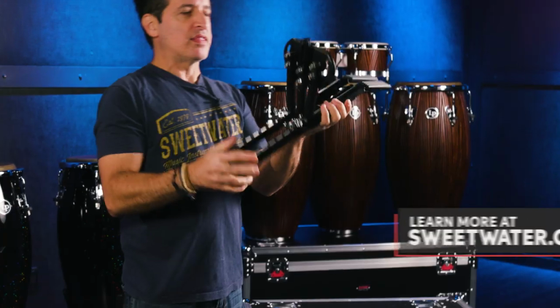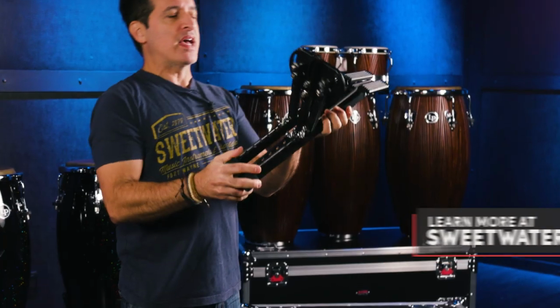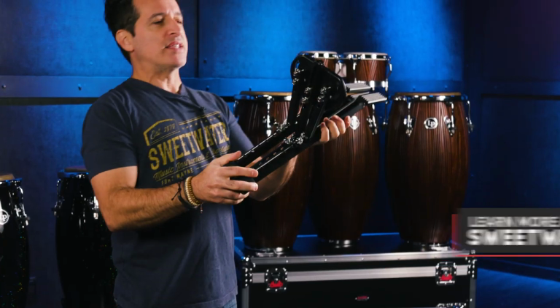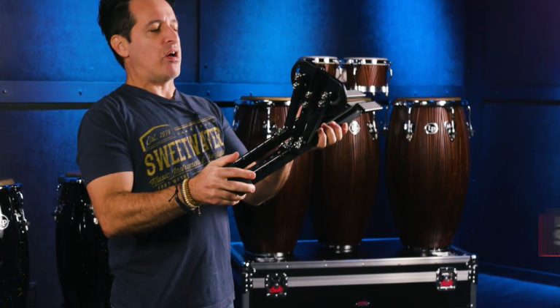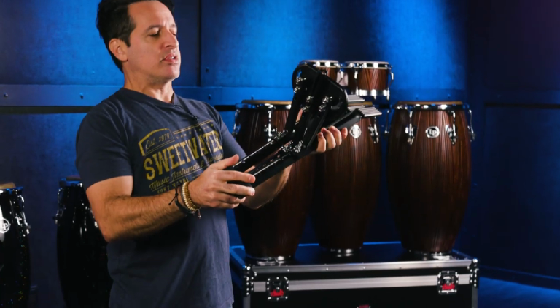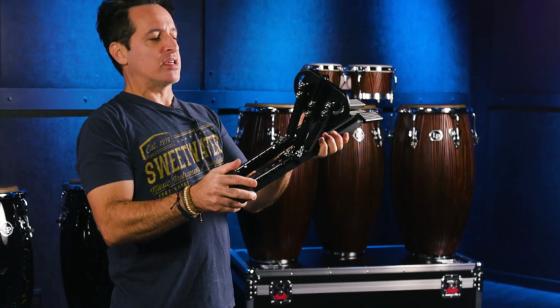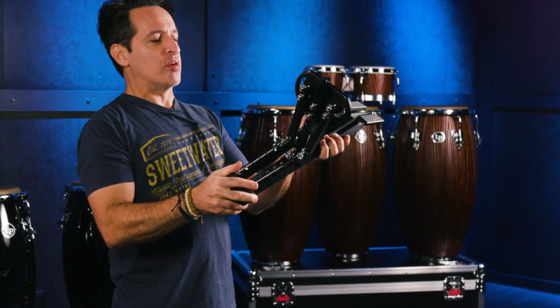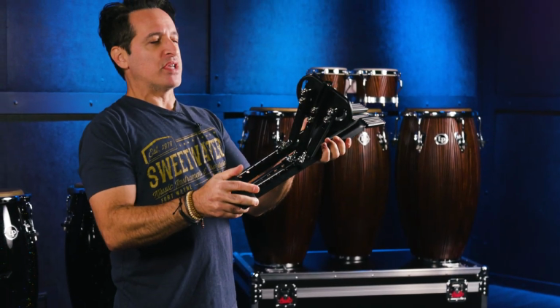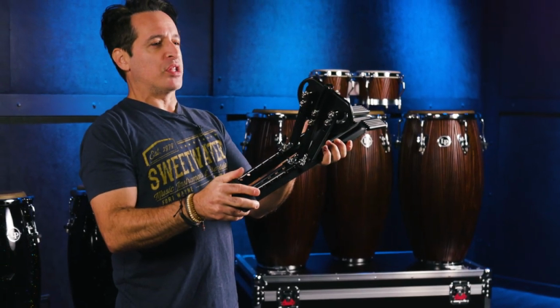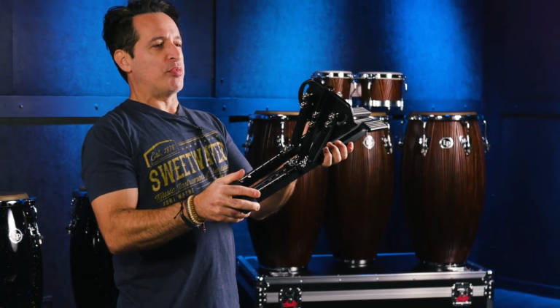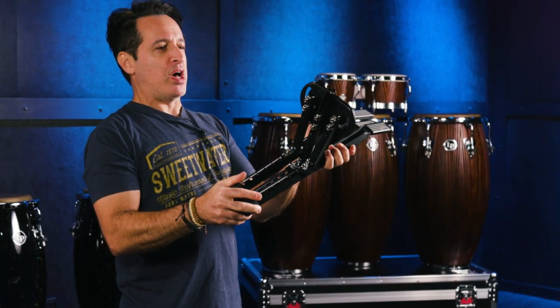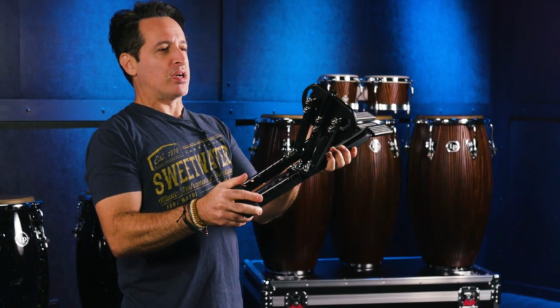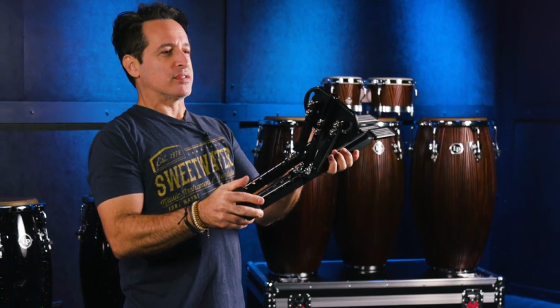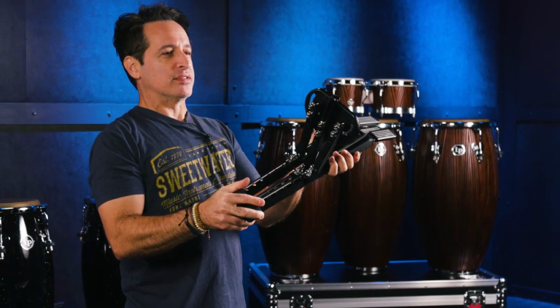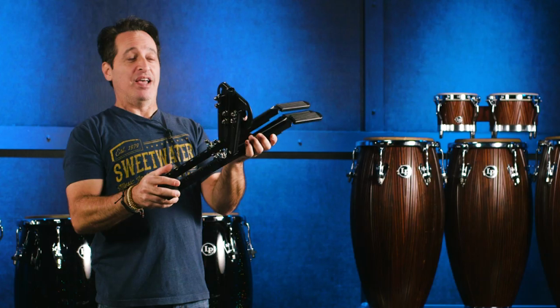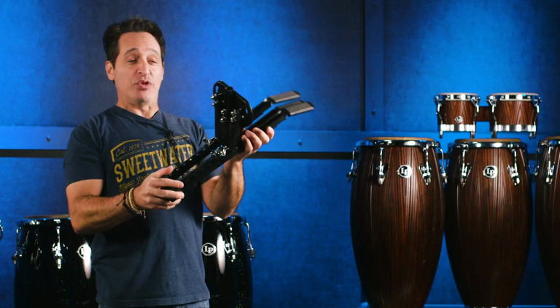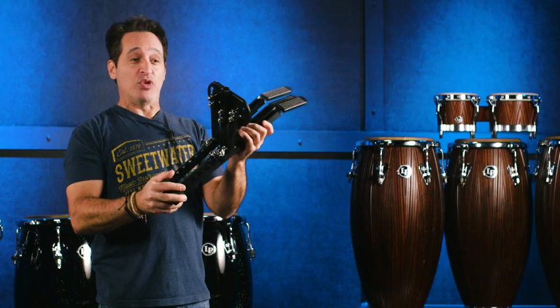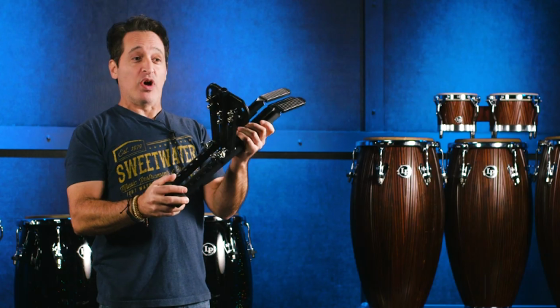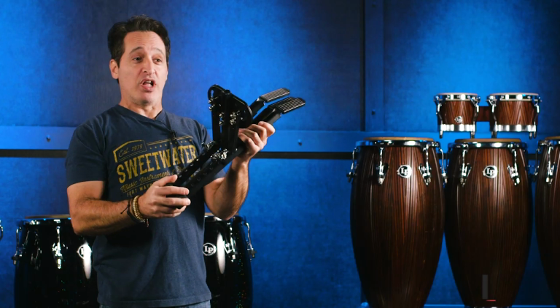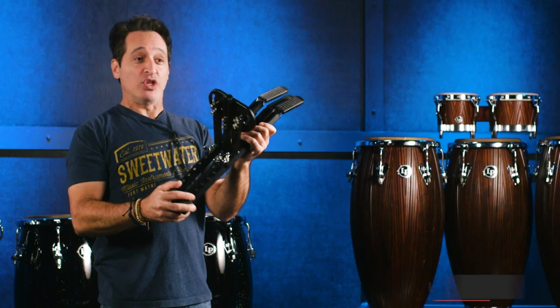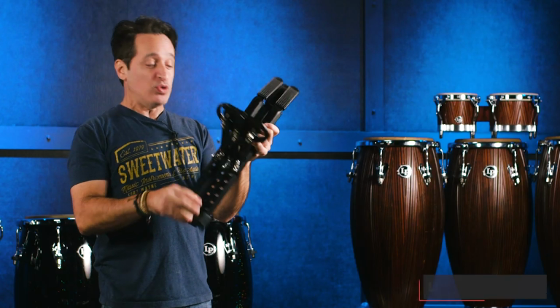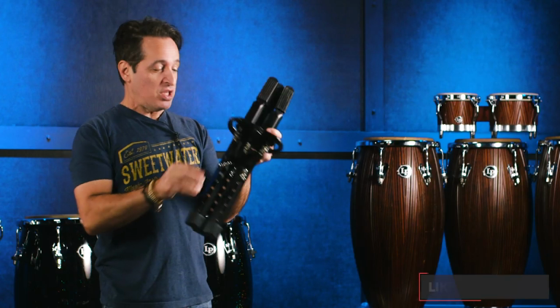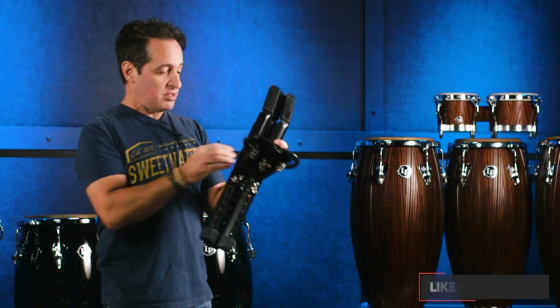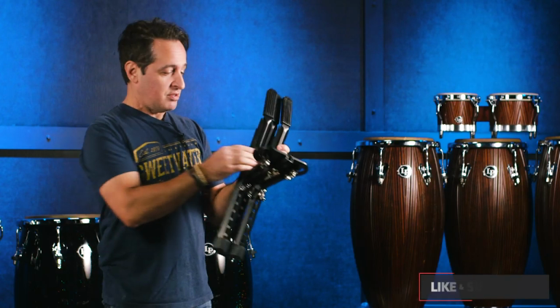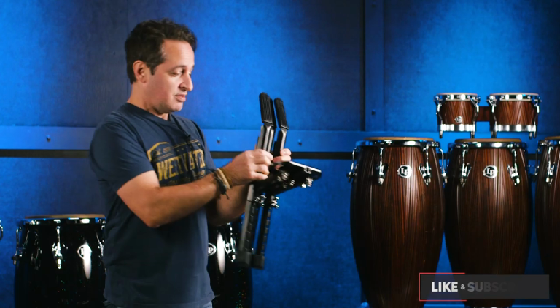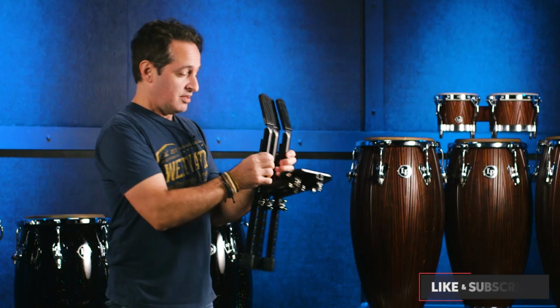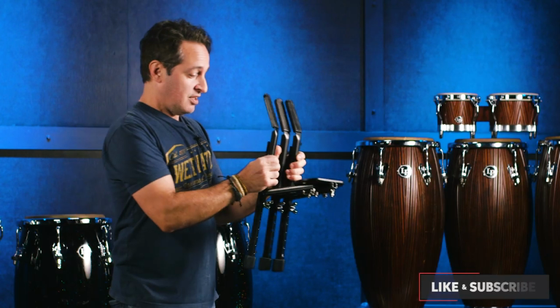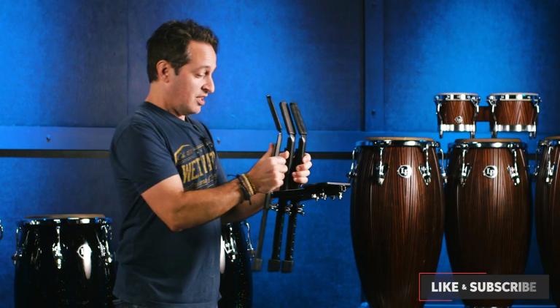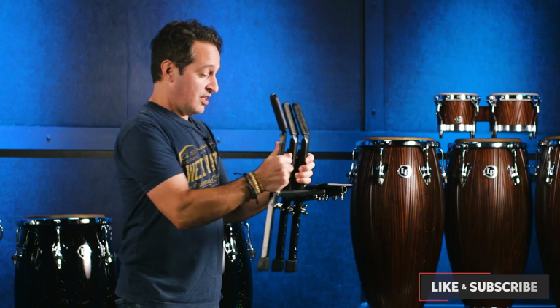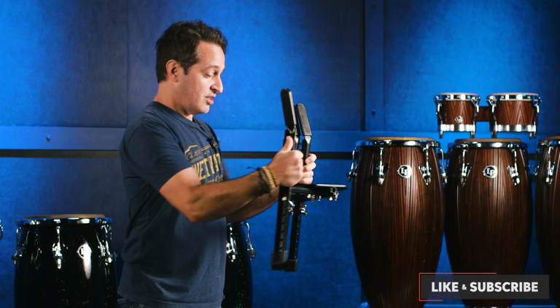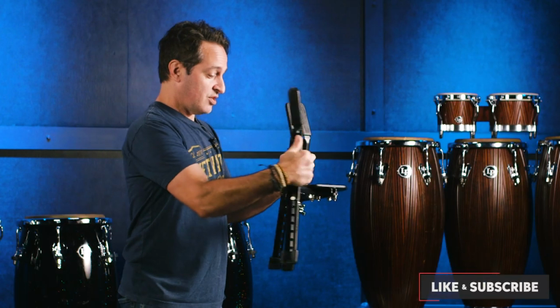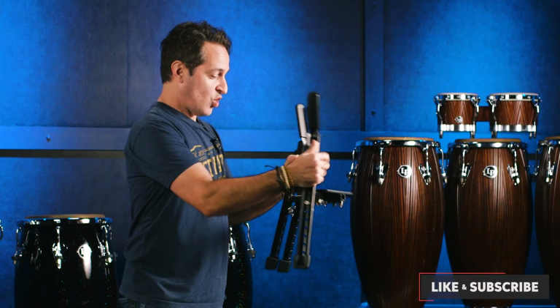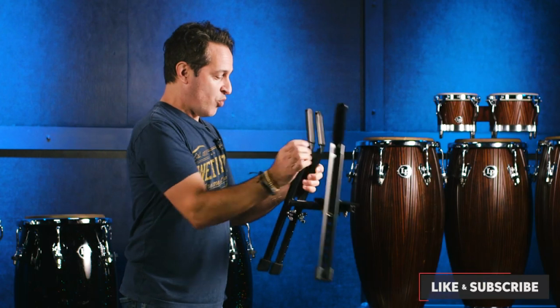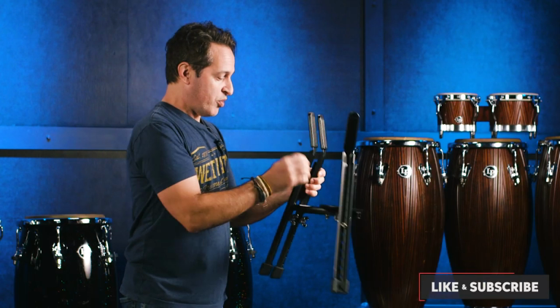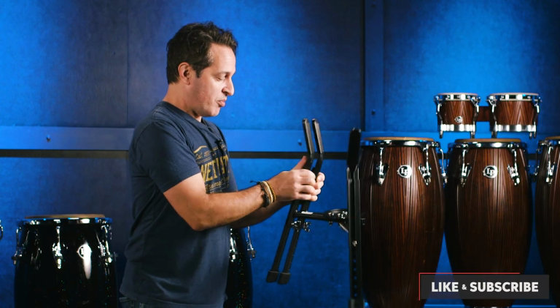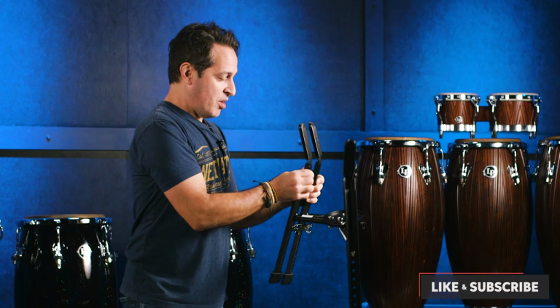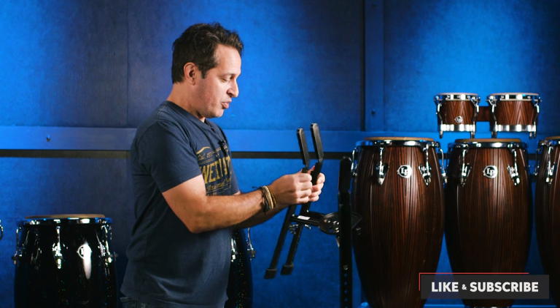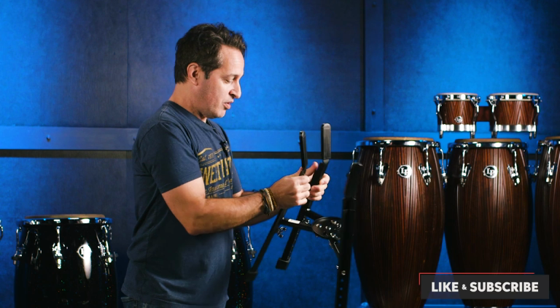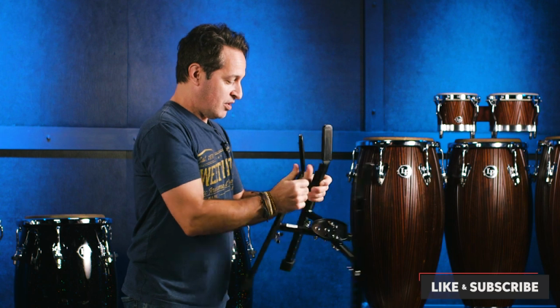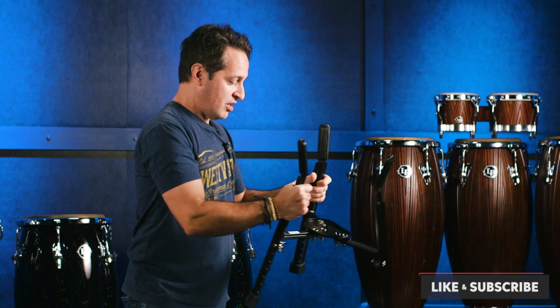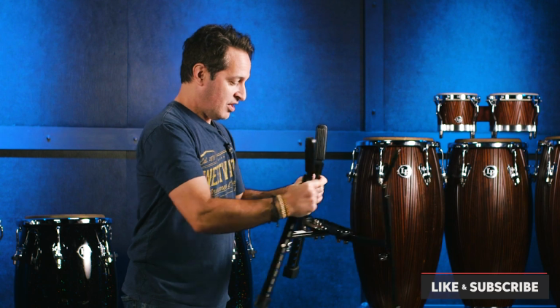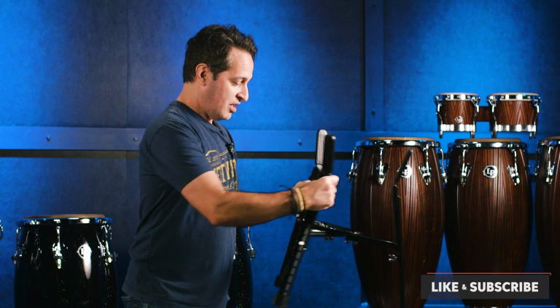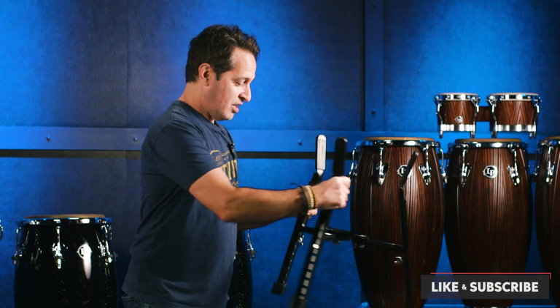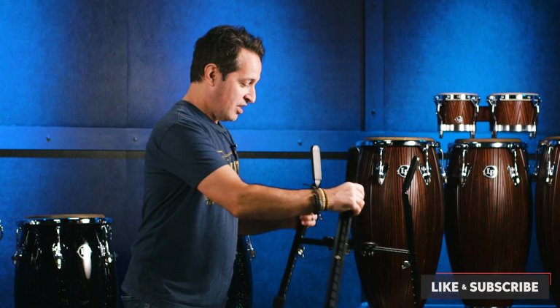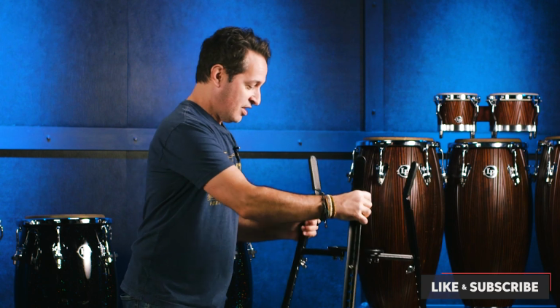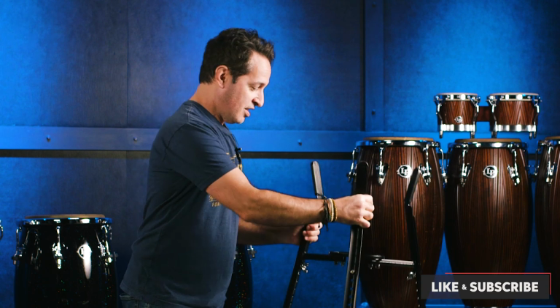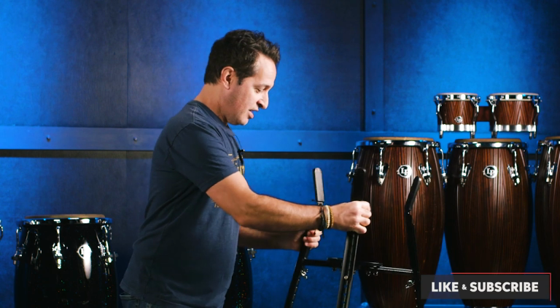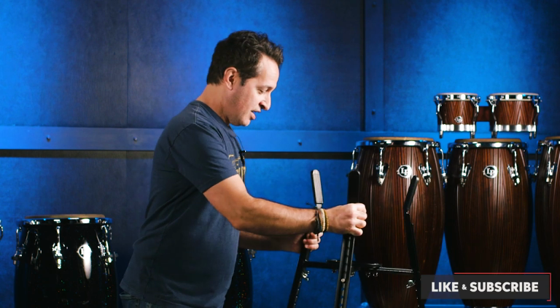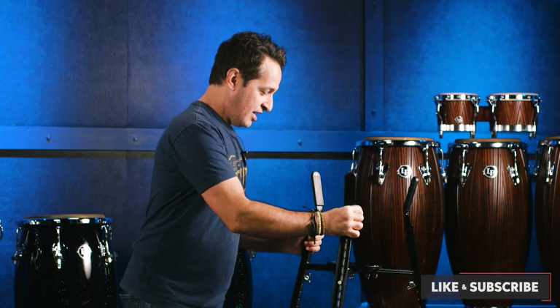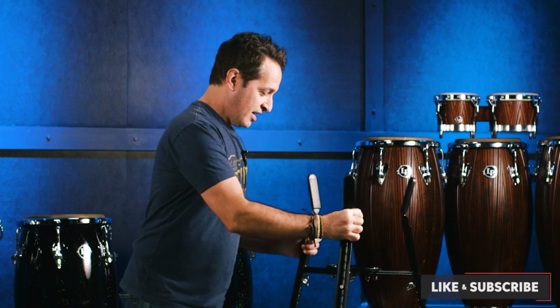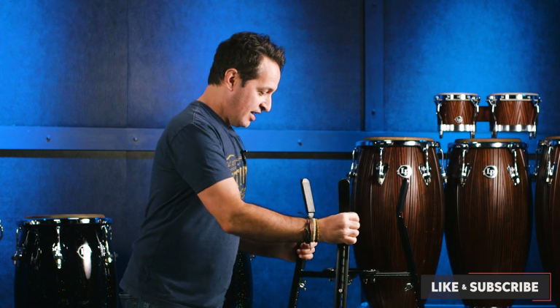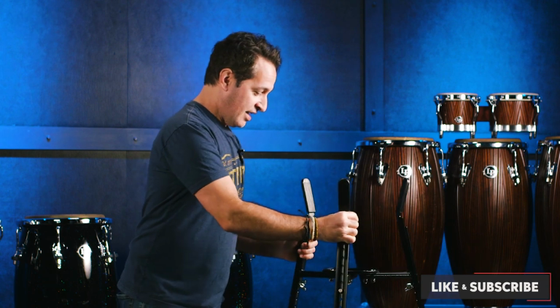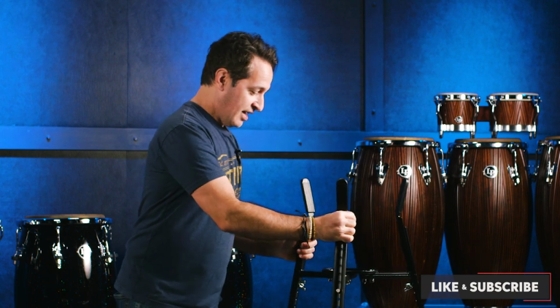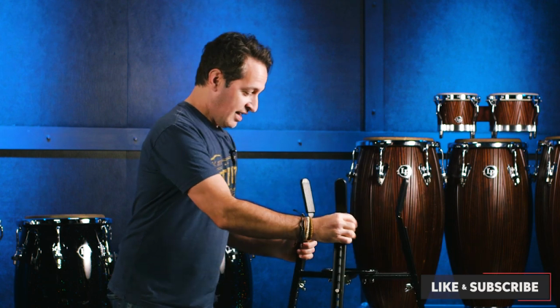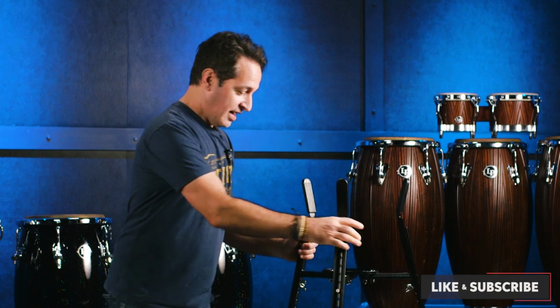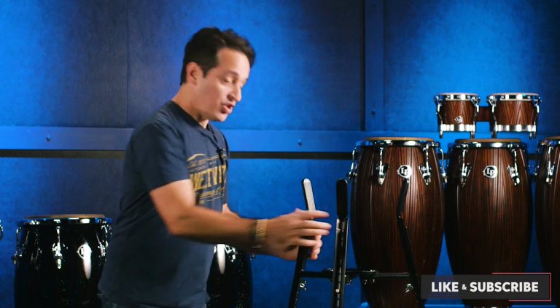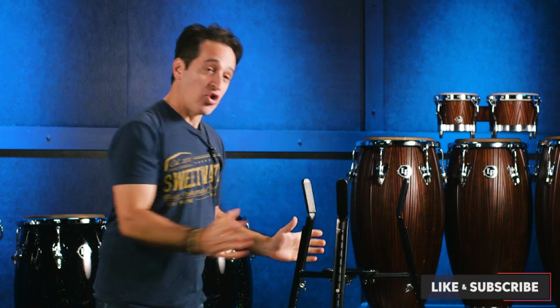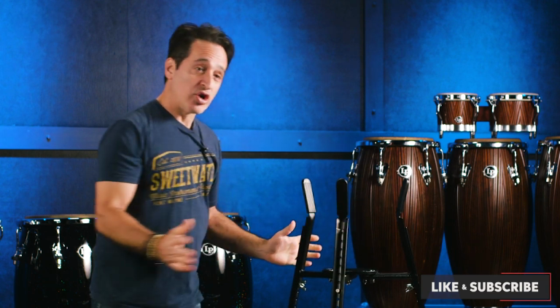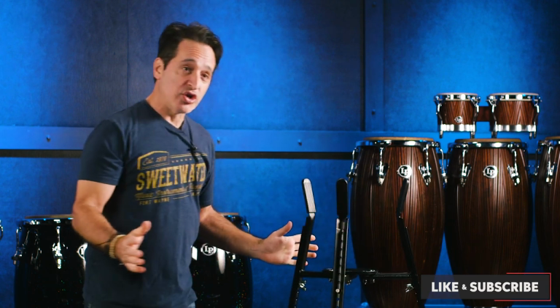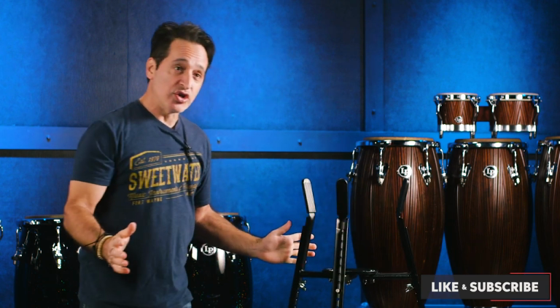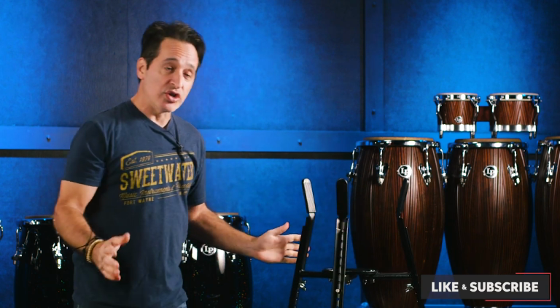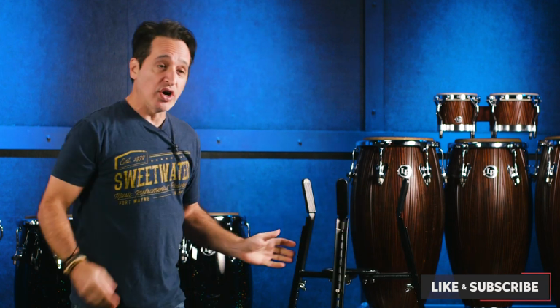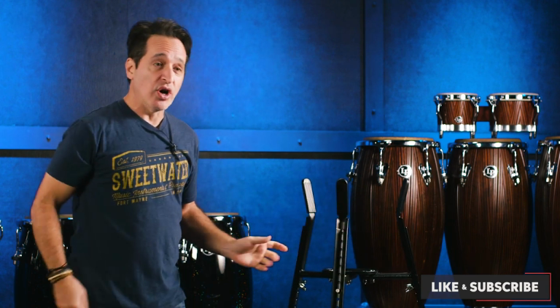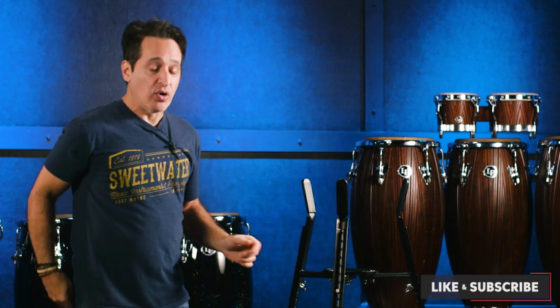That's how it comes out of the box. When you want to use it, just open them up — and you are good to go.